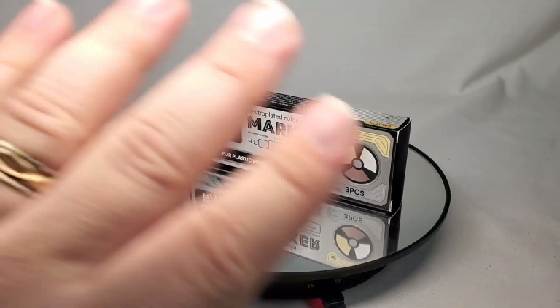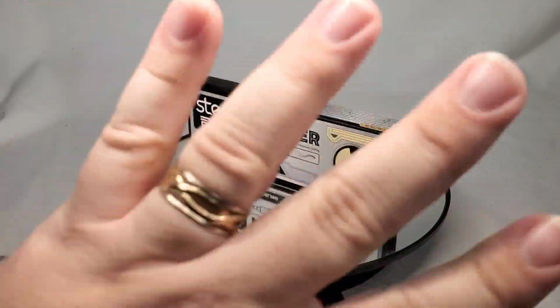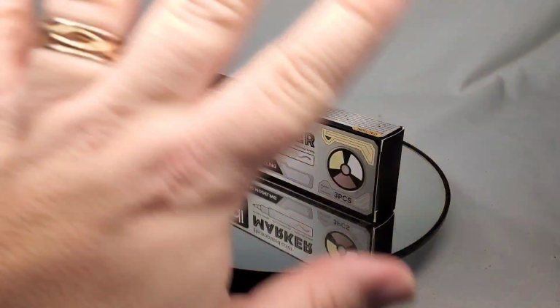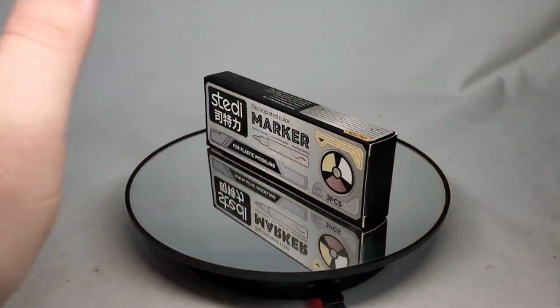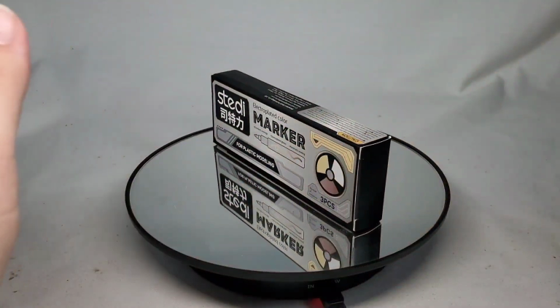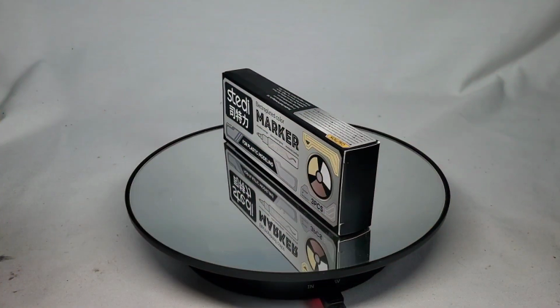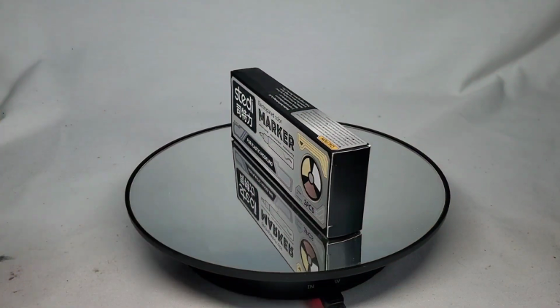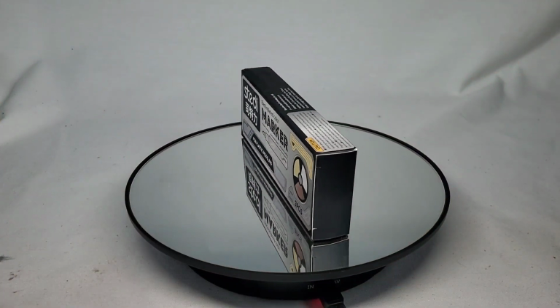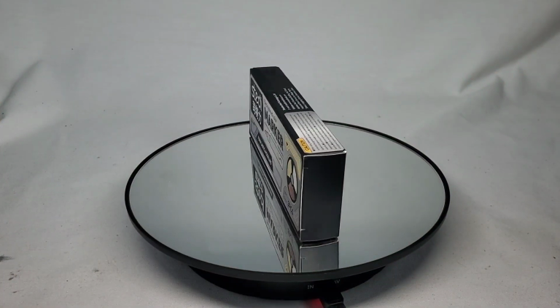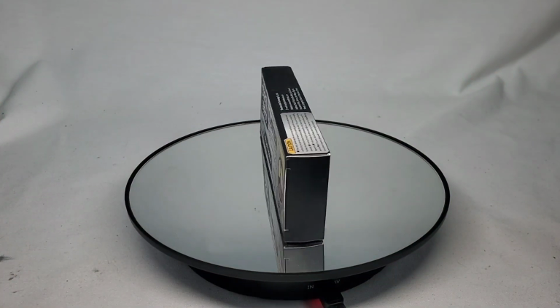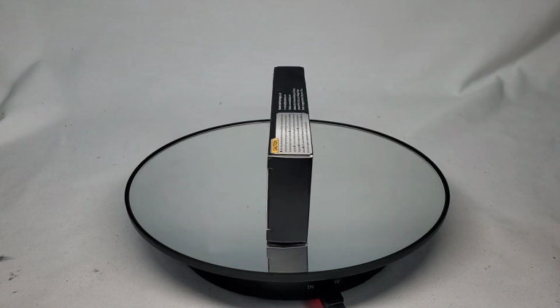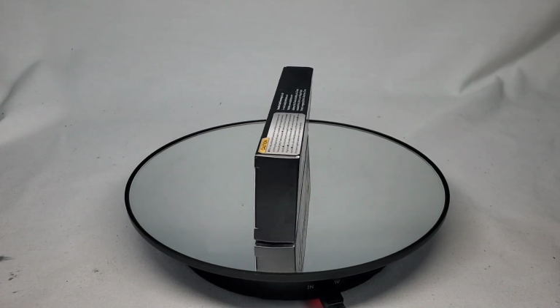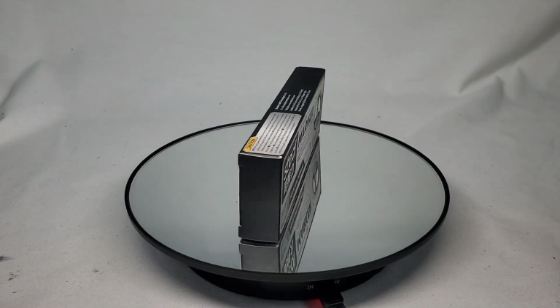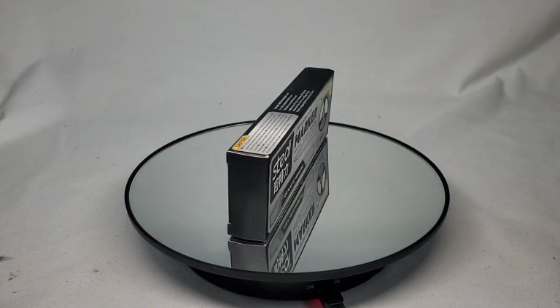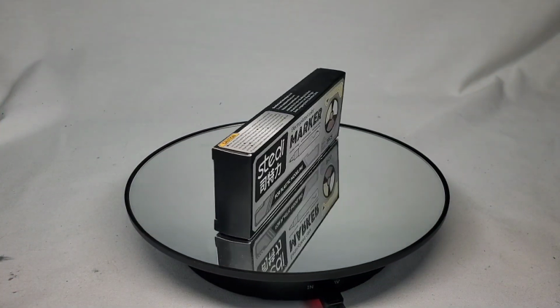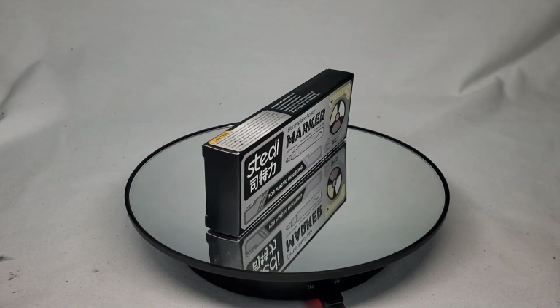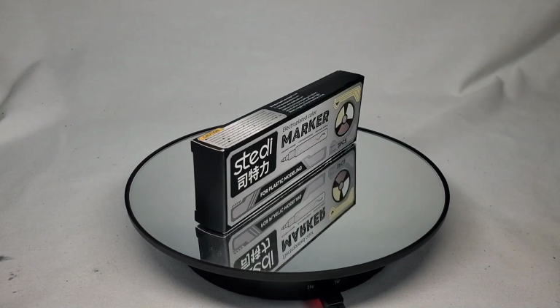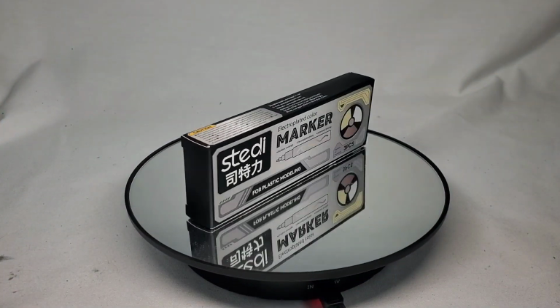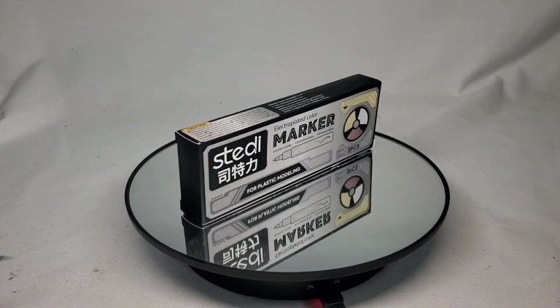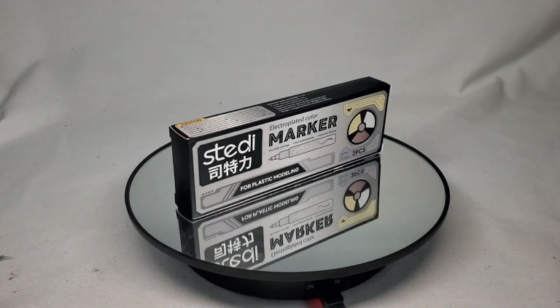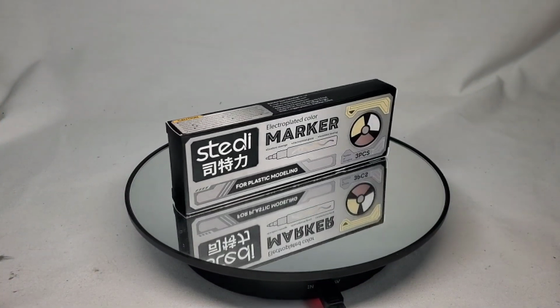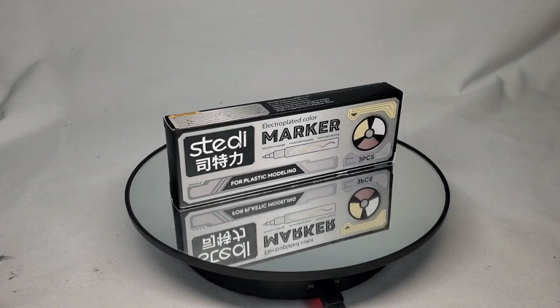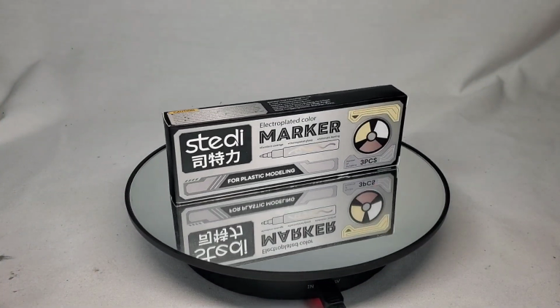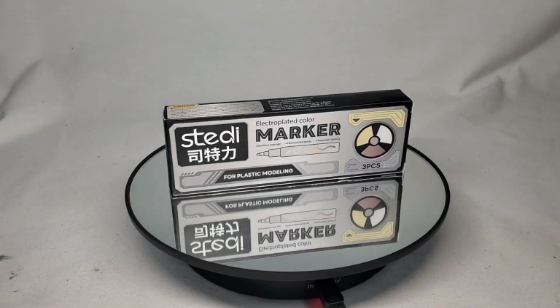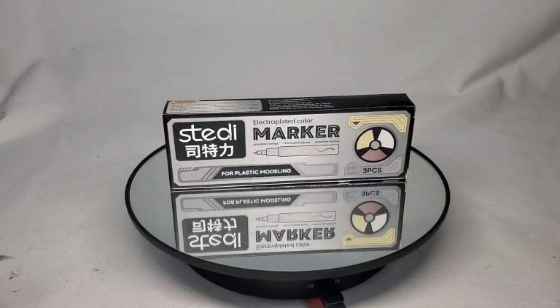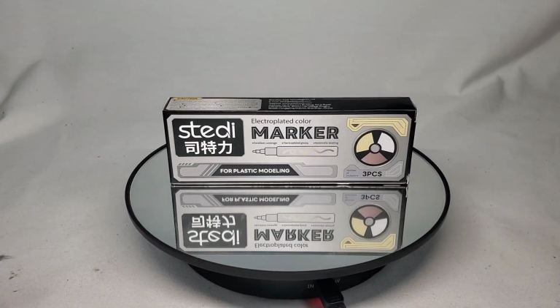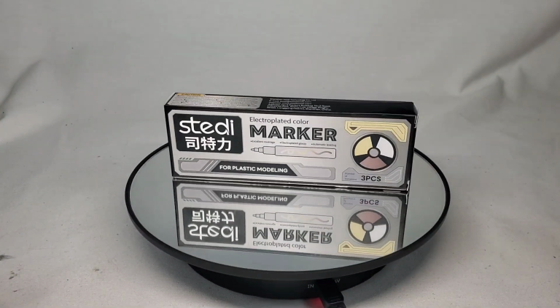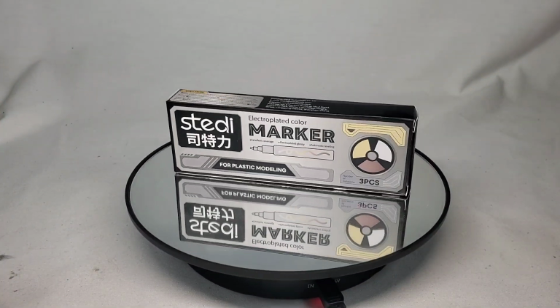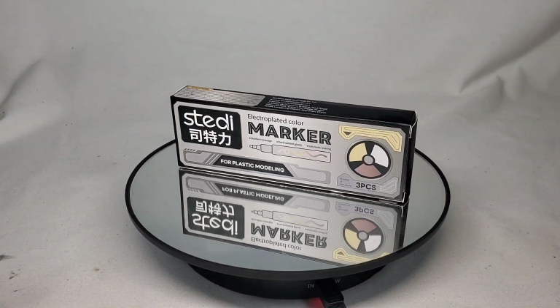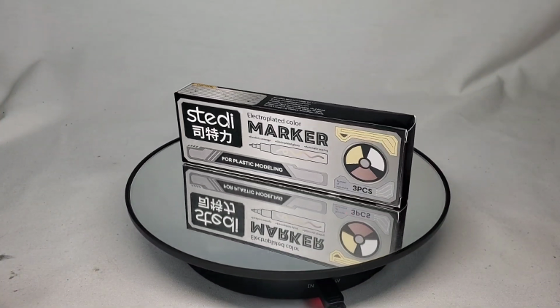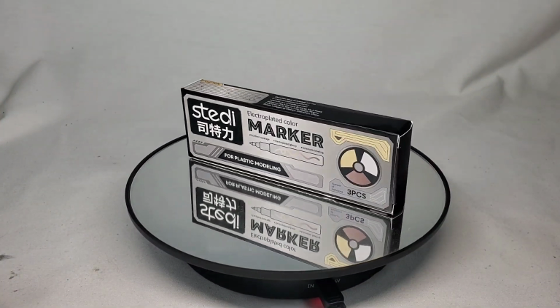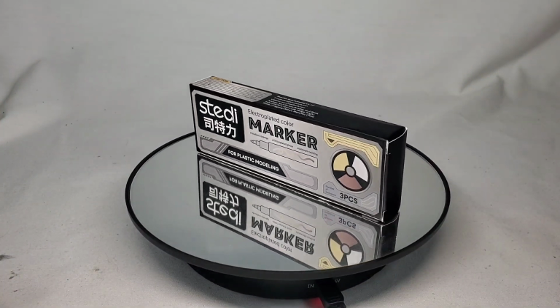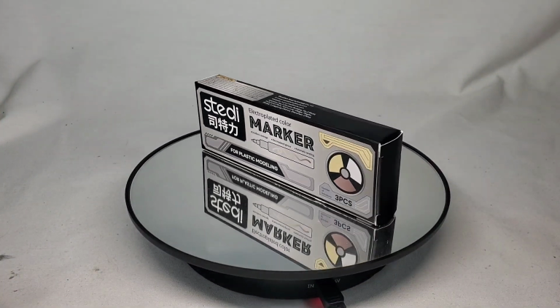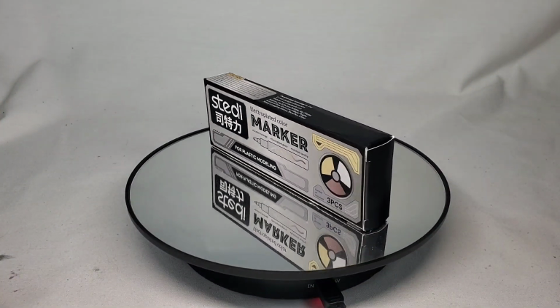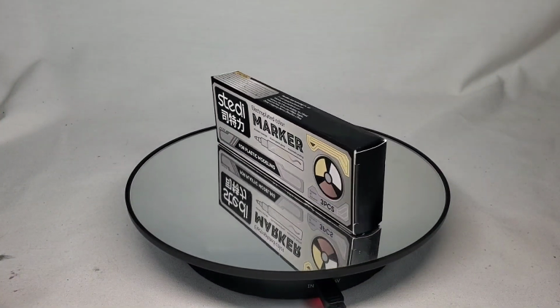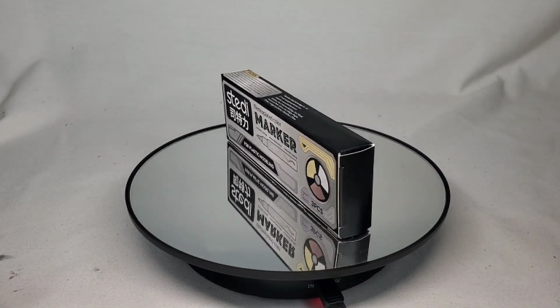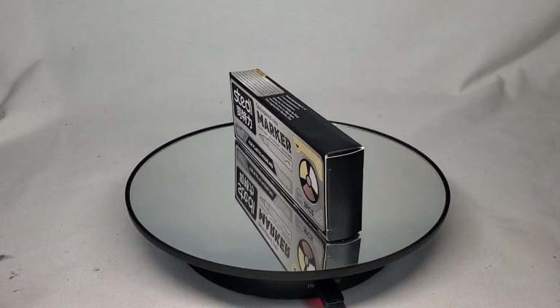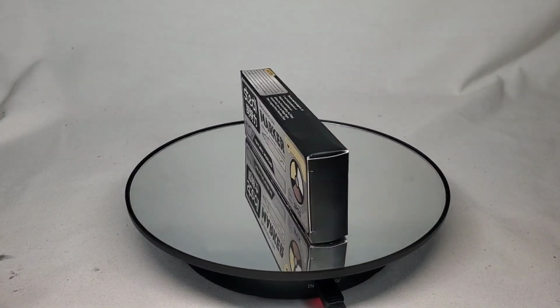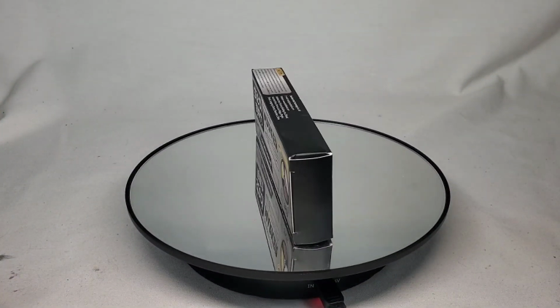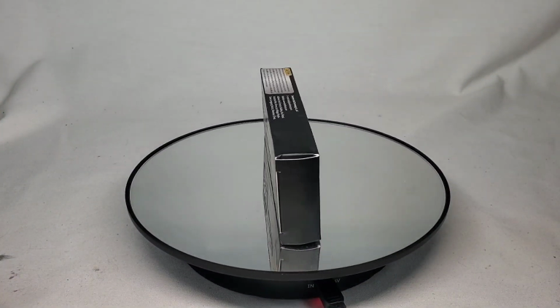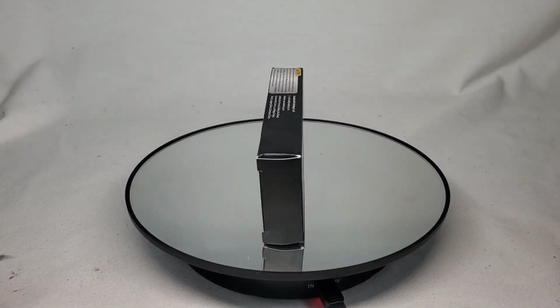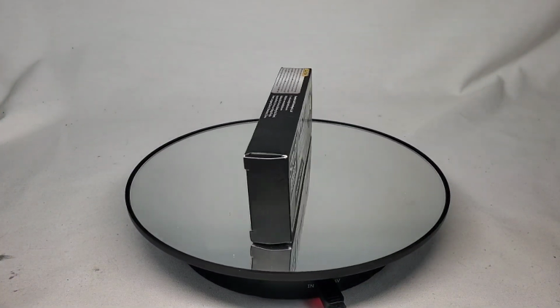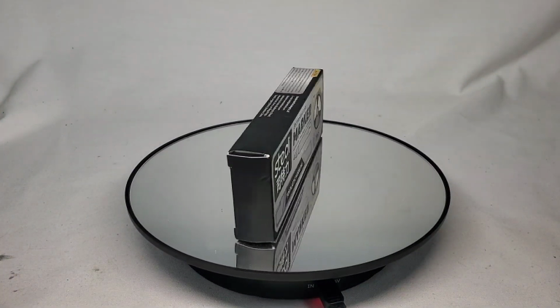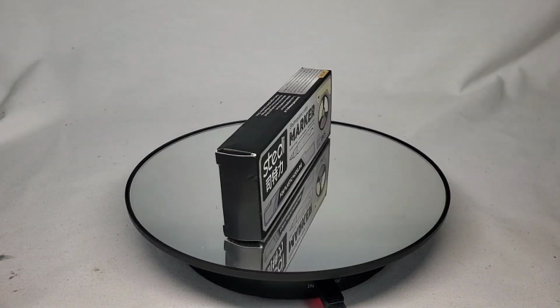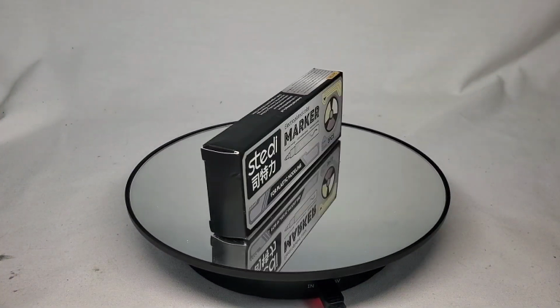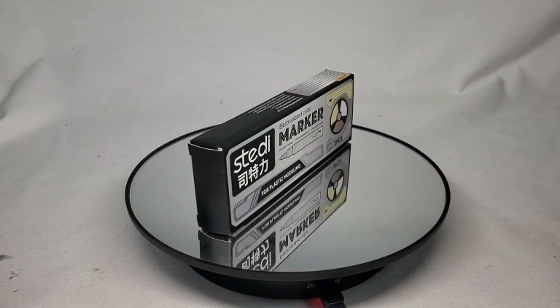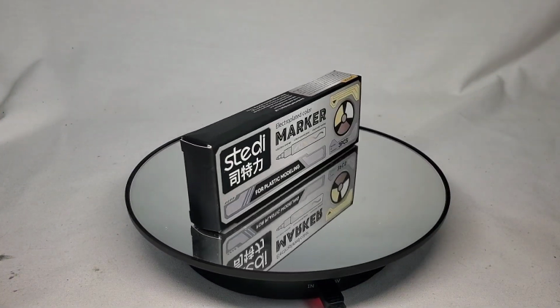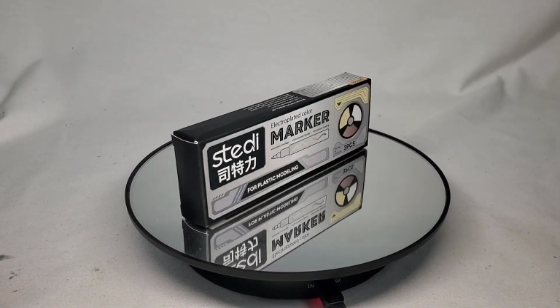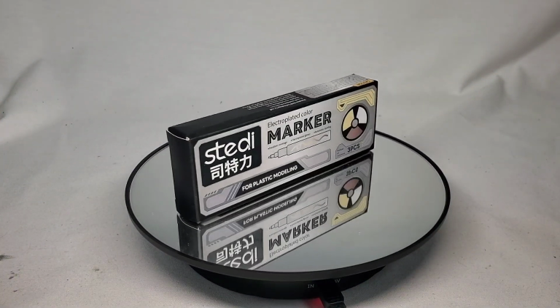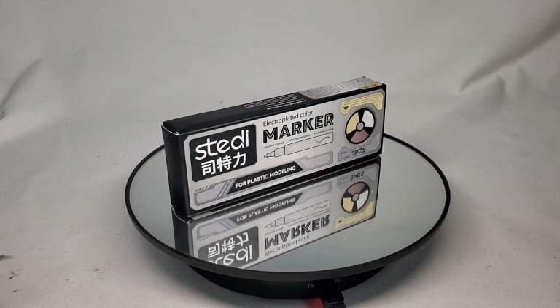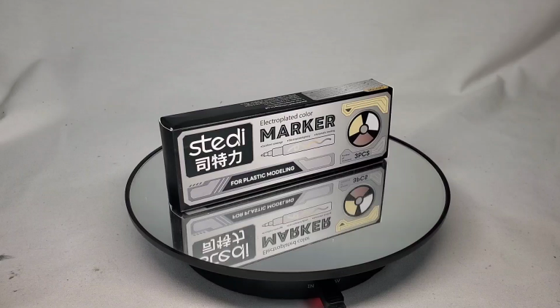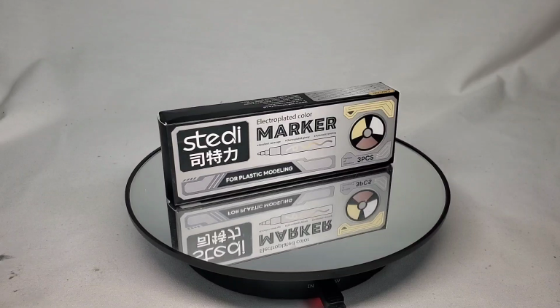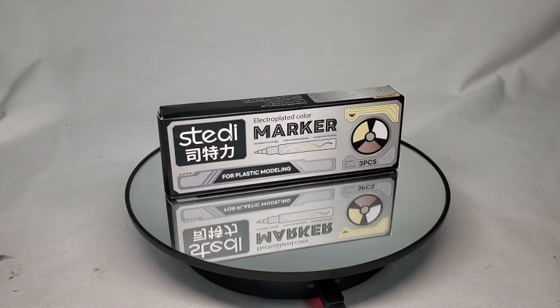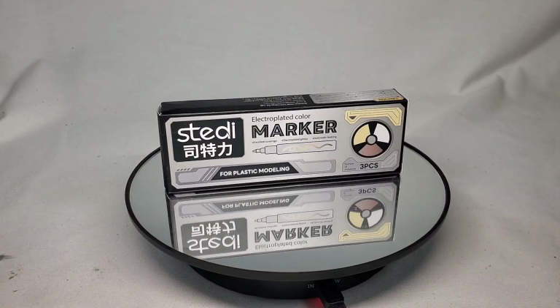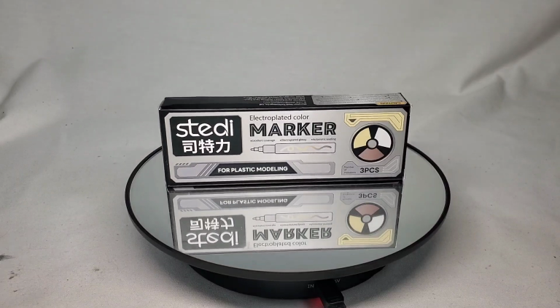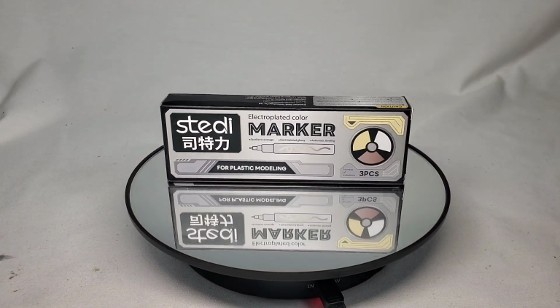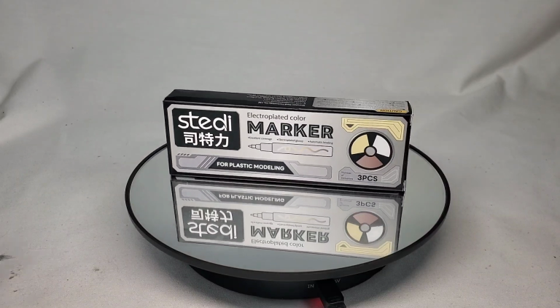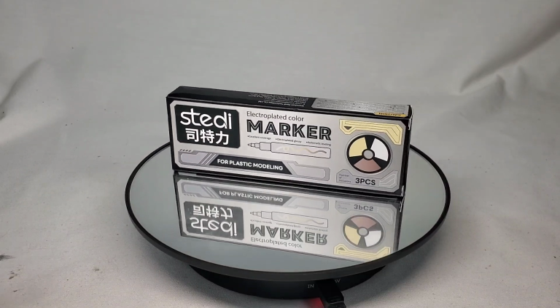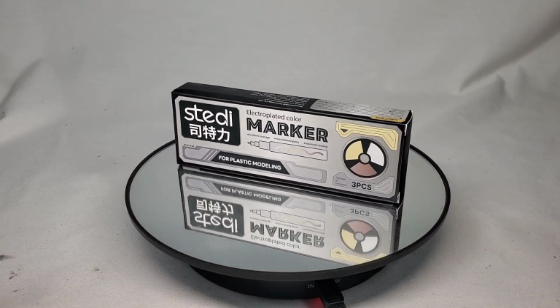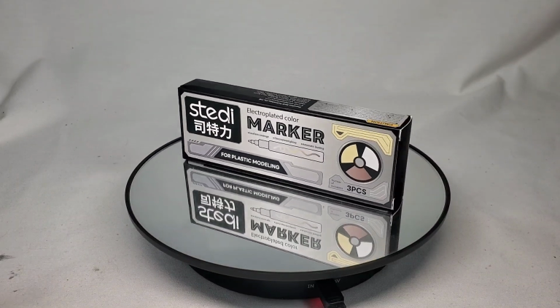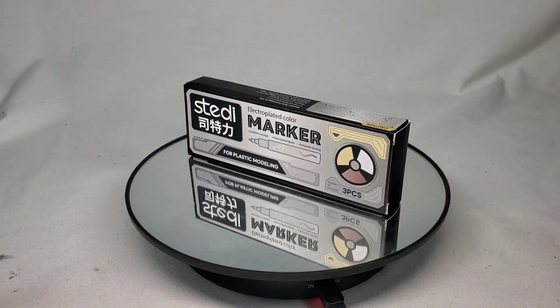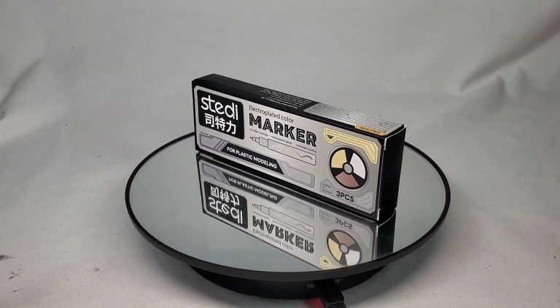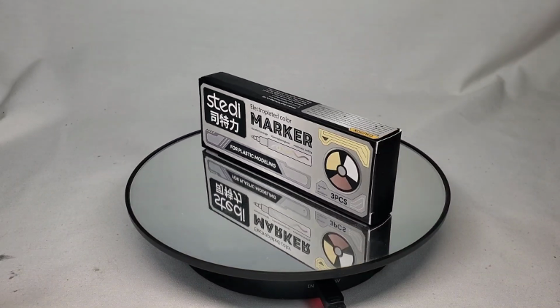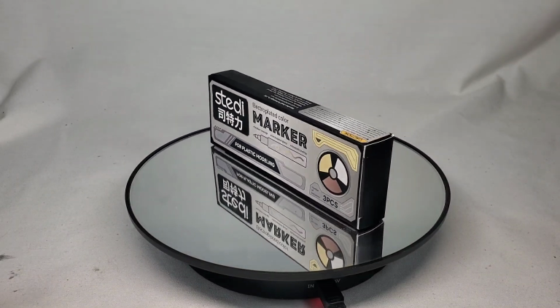Hello everyone, and welcome to Shelf Space. I'm your host, Rodims13, and today we are looking at something a little bit different.